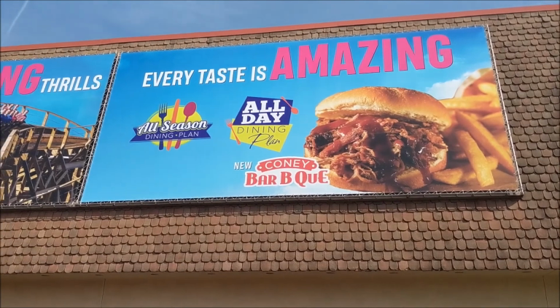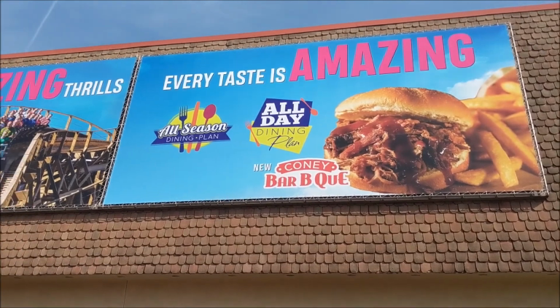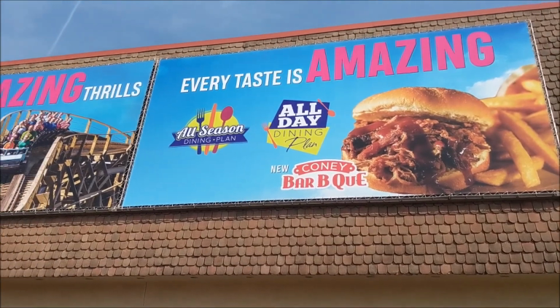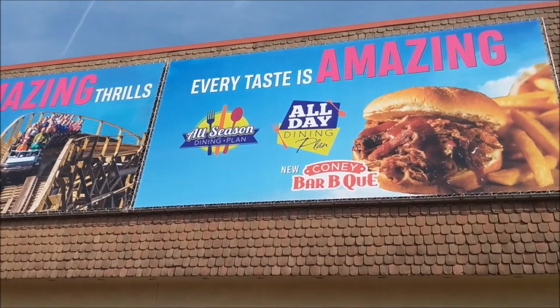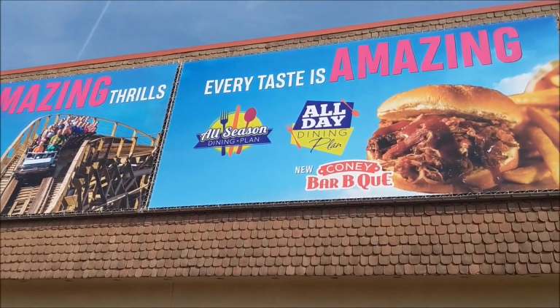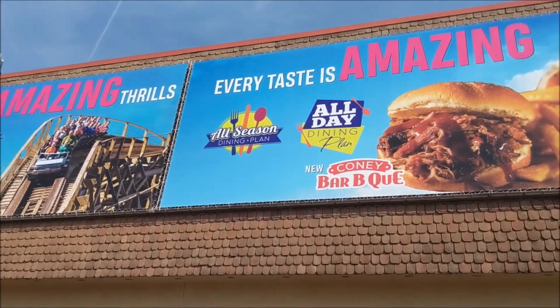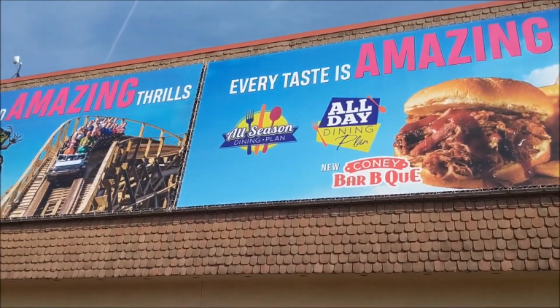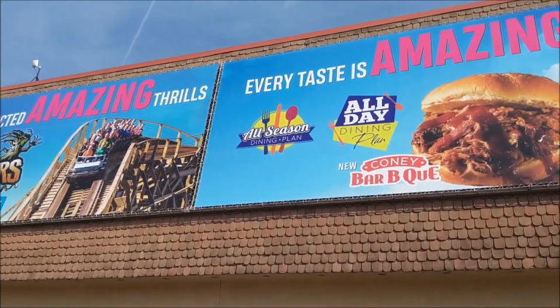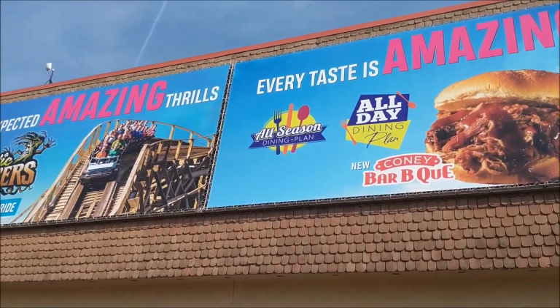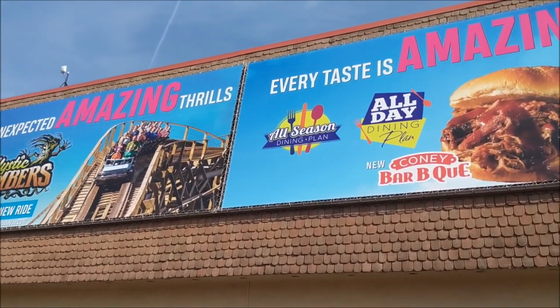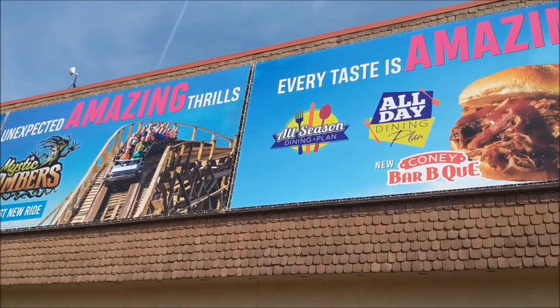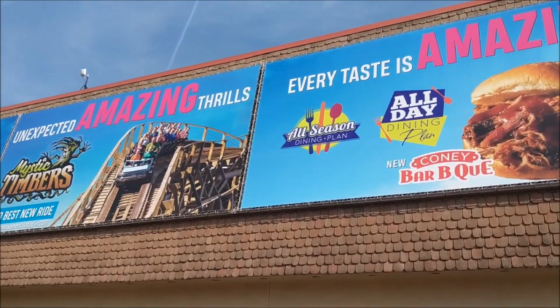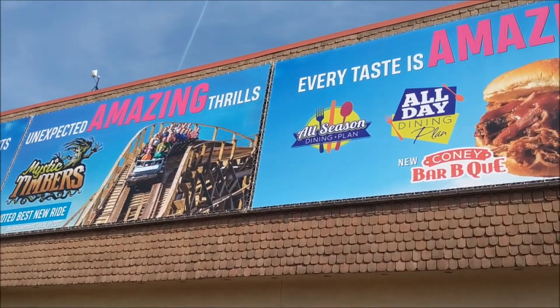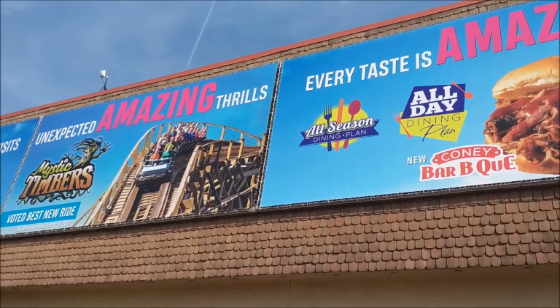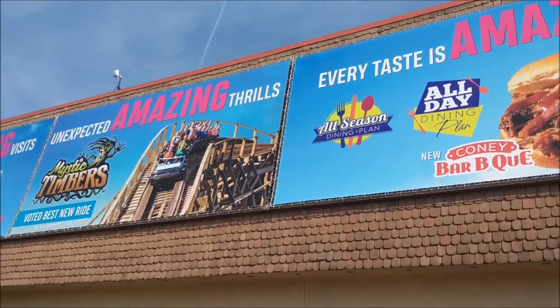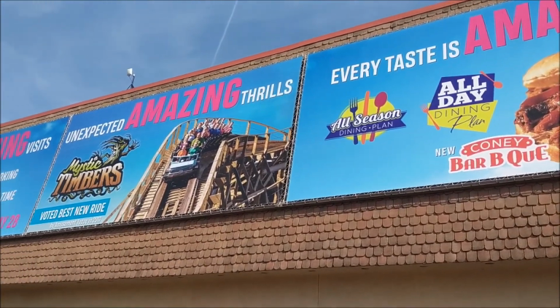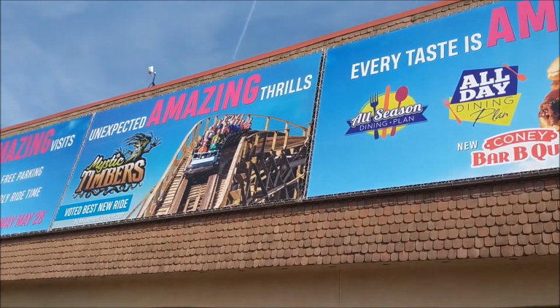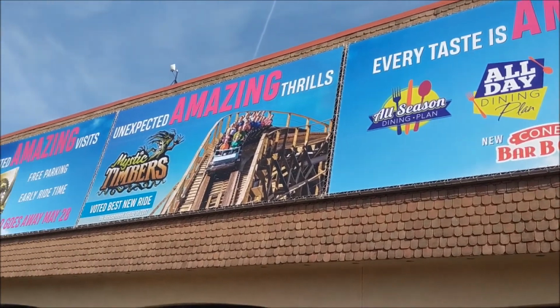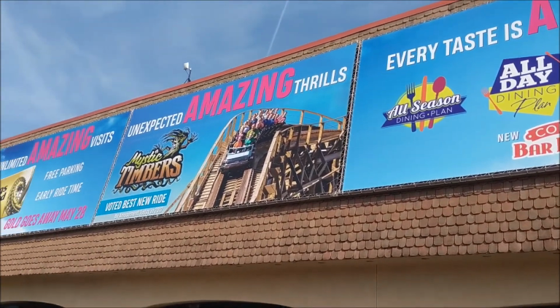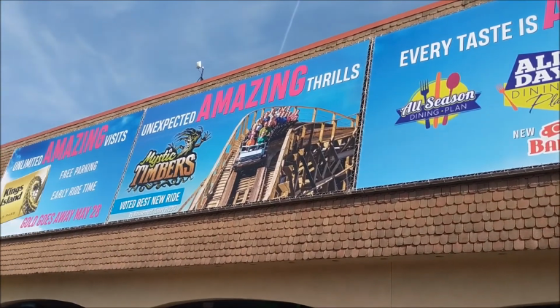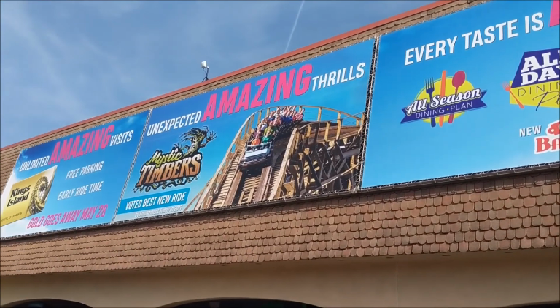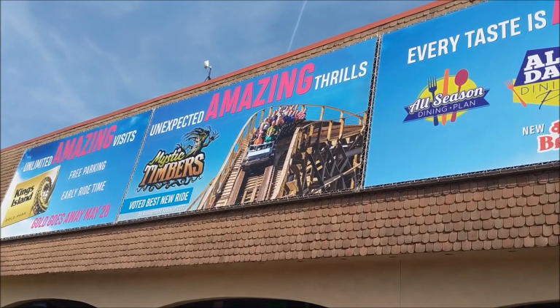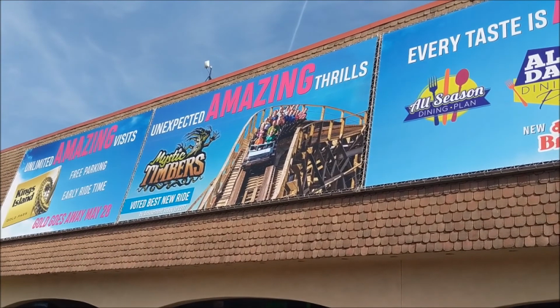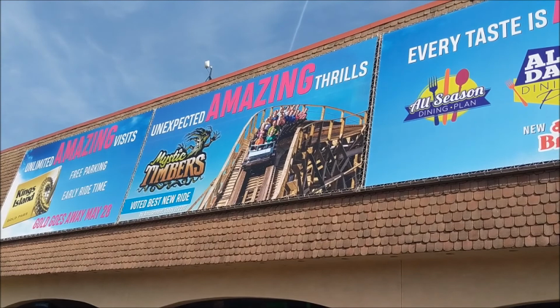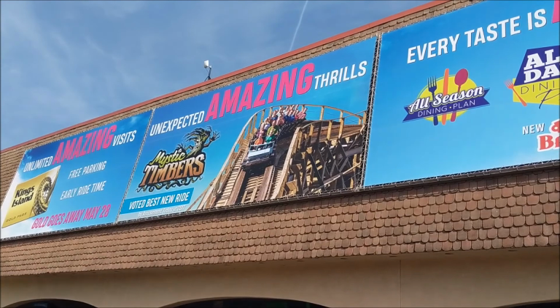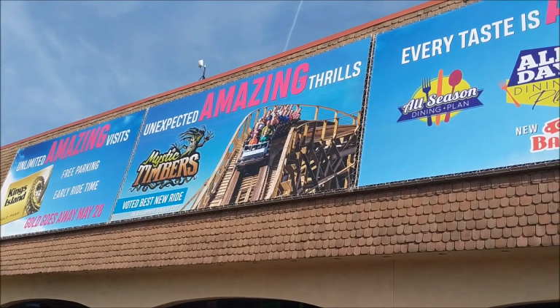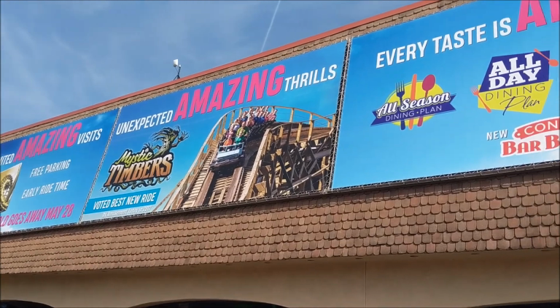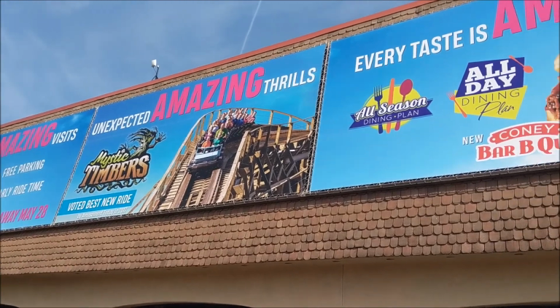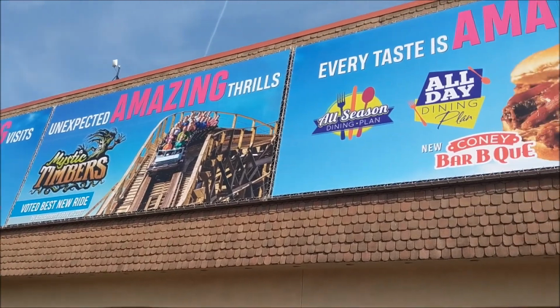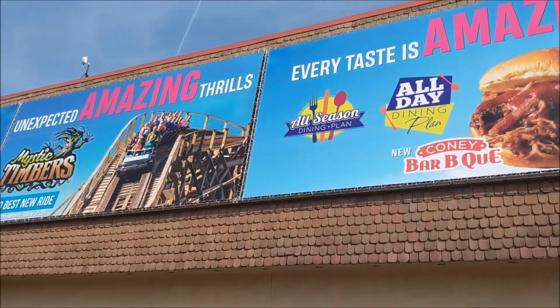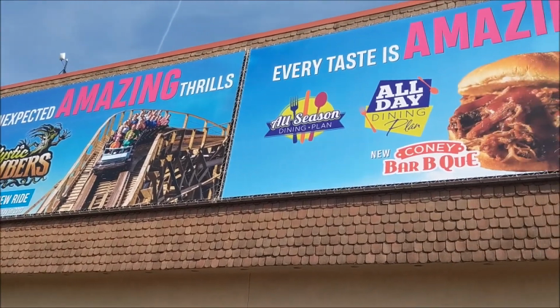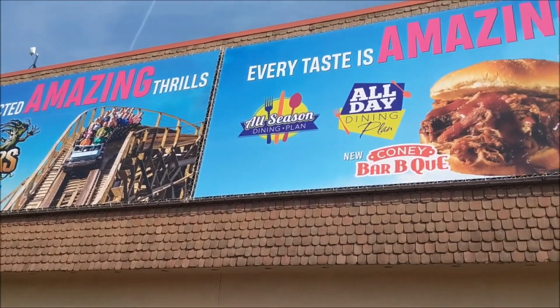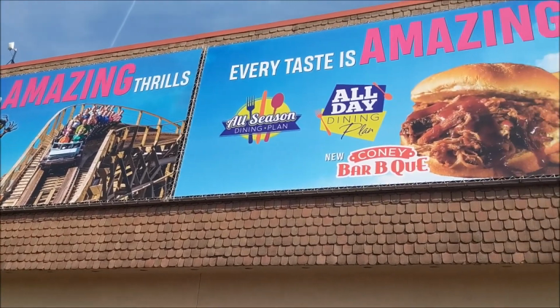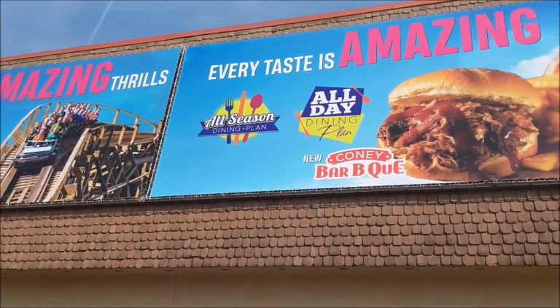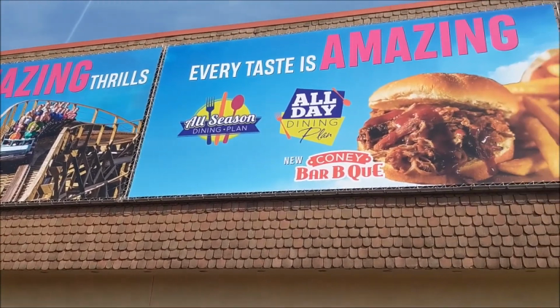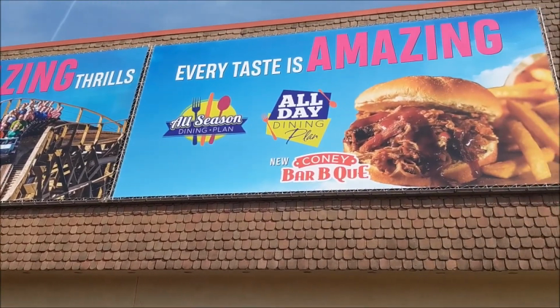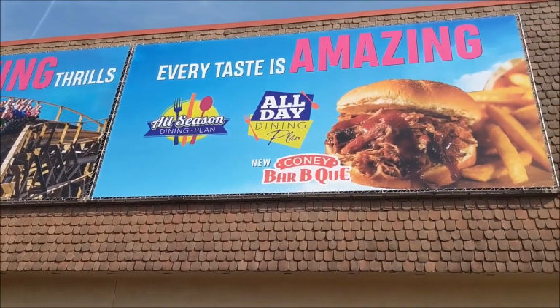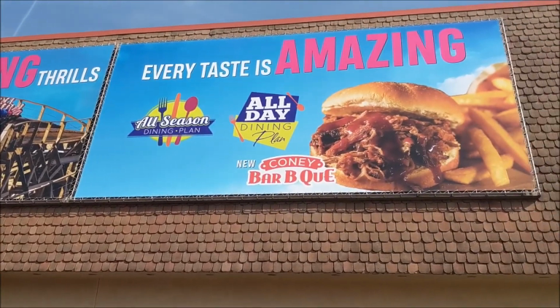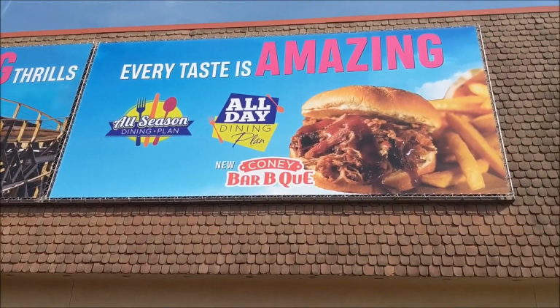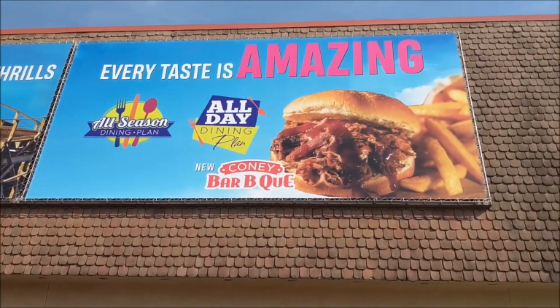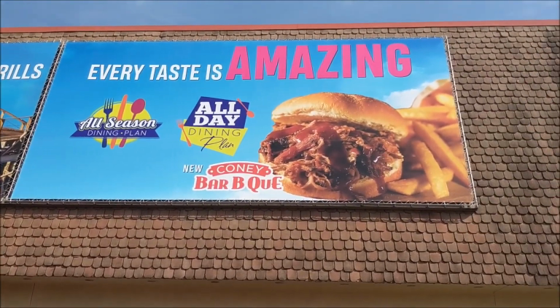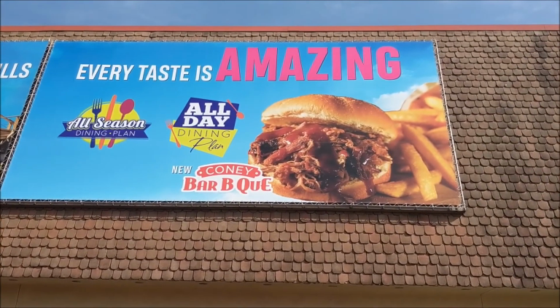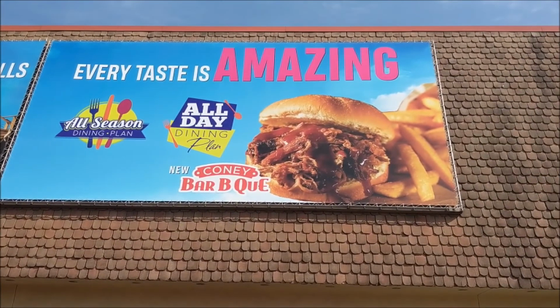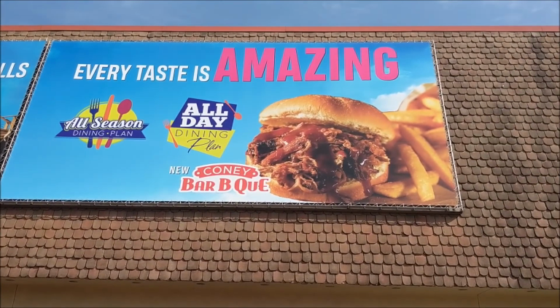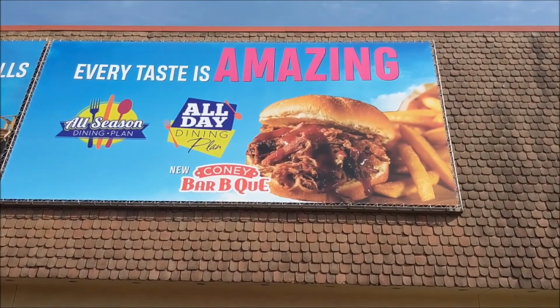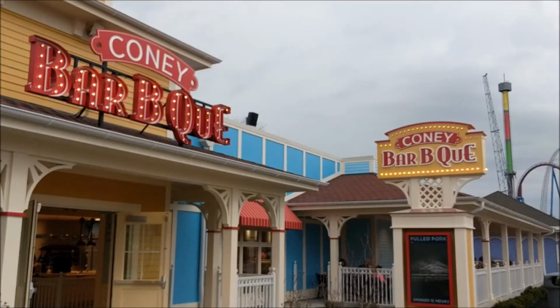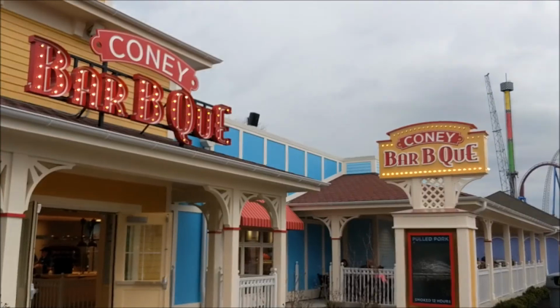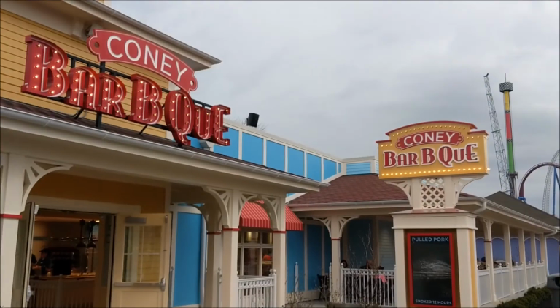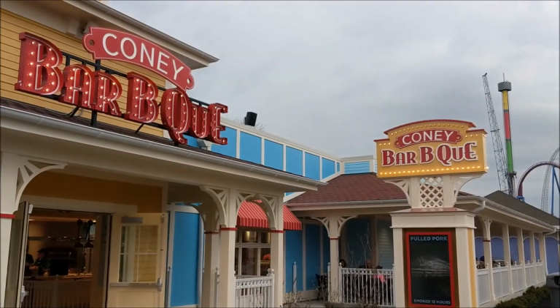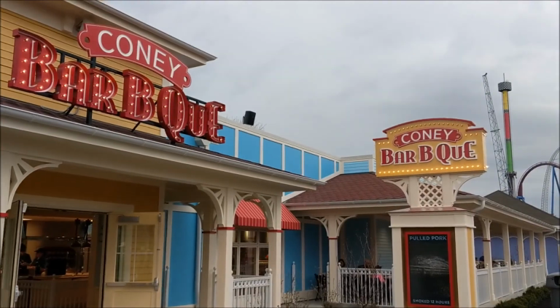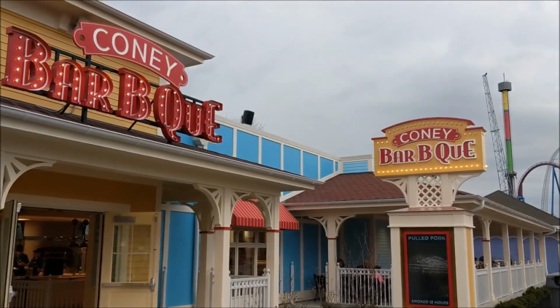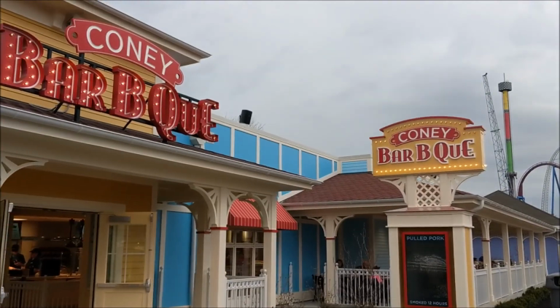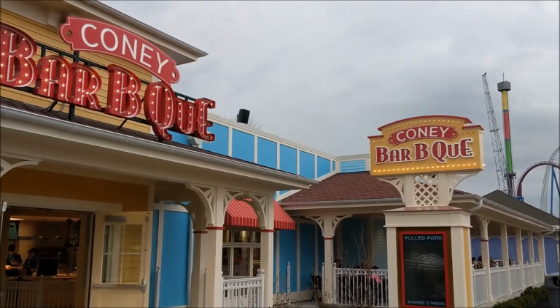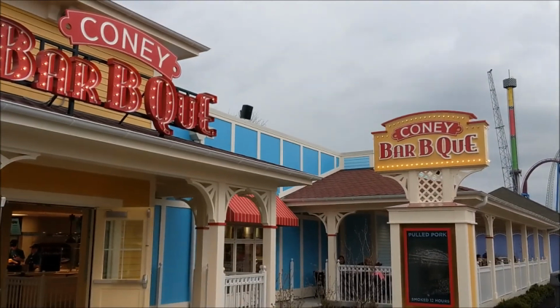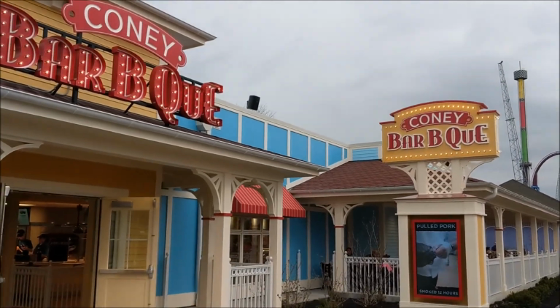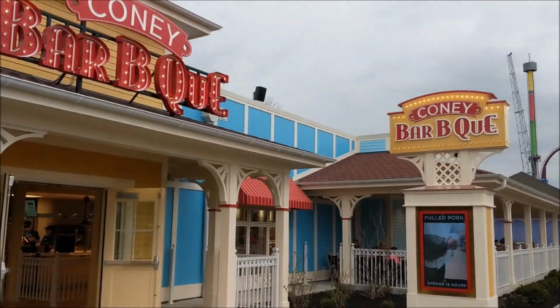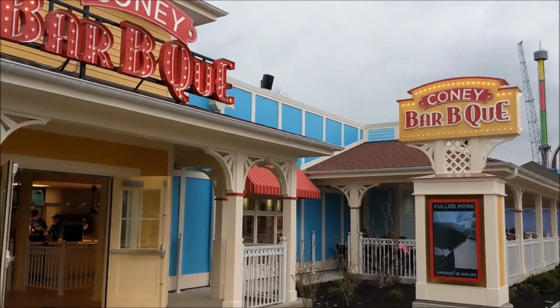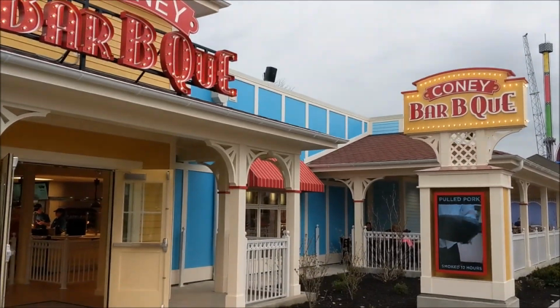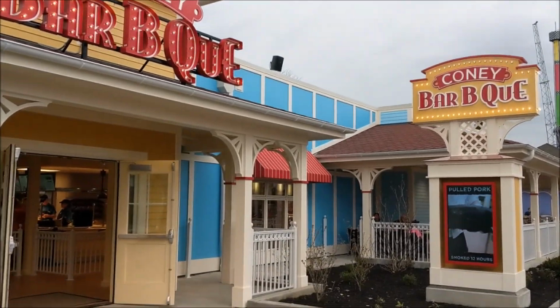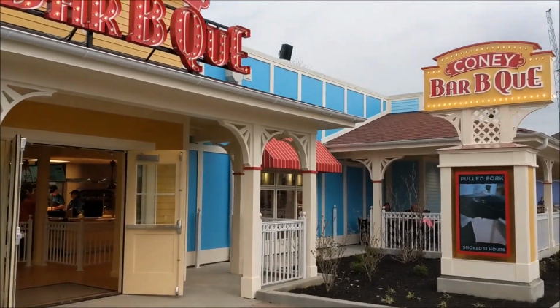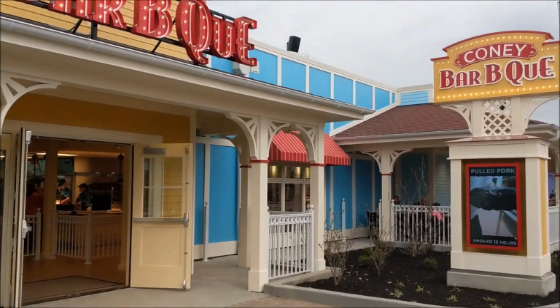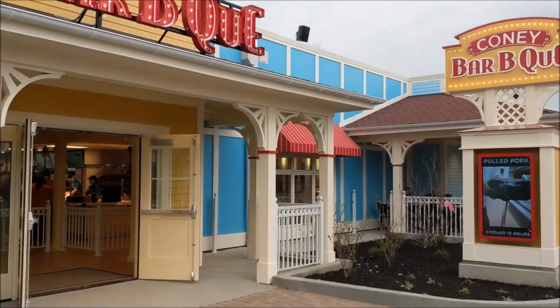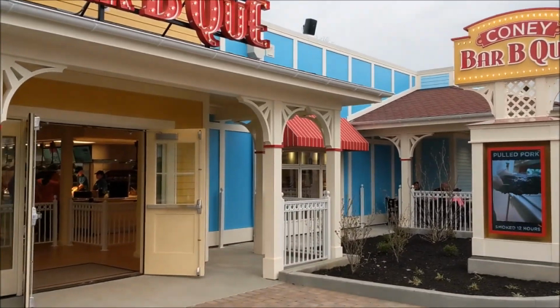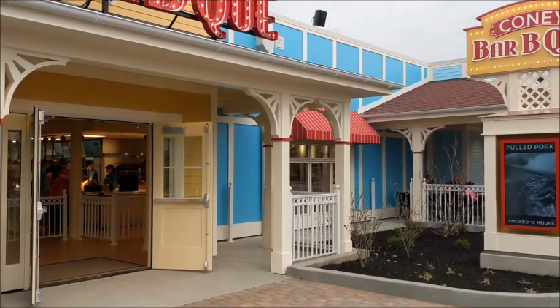Hi everyone, my name is Jim from WildGravityTravels.com. We're here at Kings Island to give you a quick tour of the new Kony BBQ restaurant.